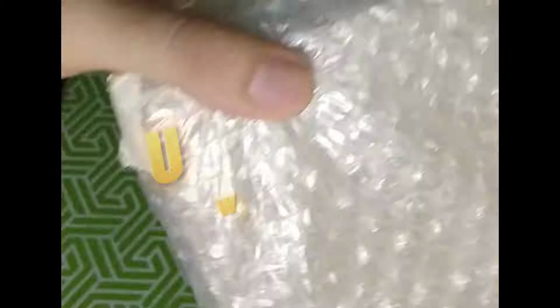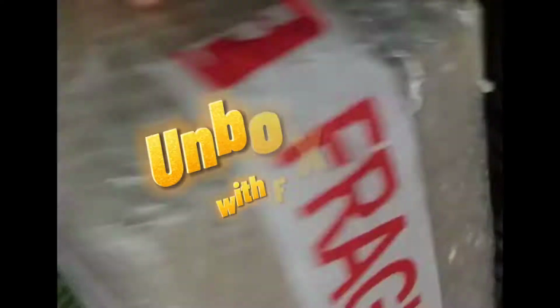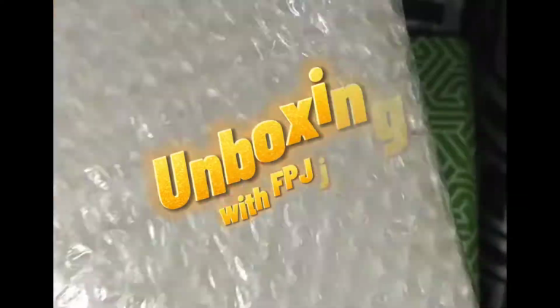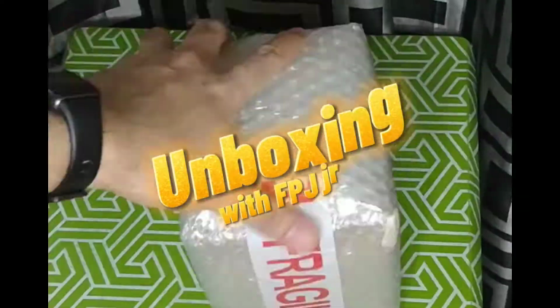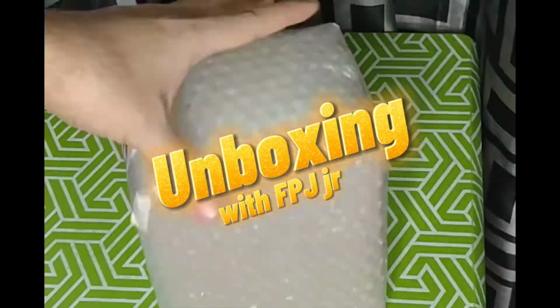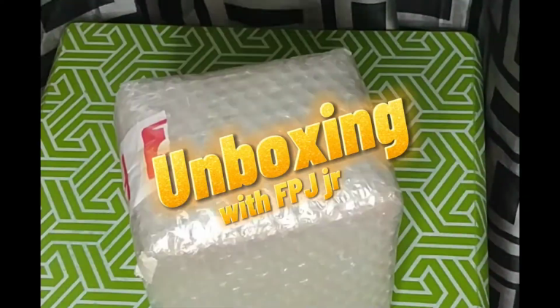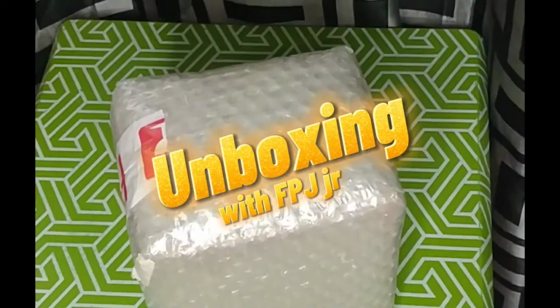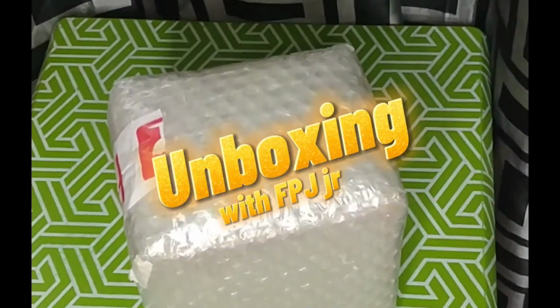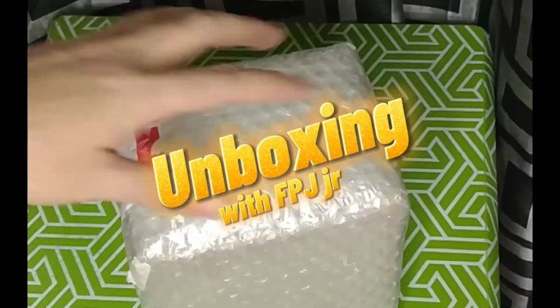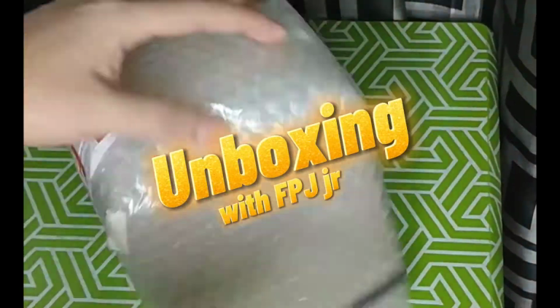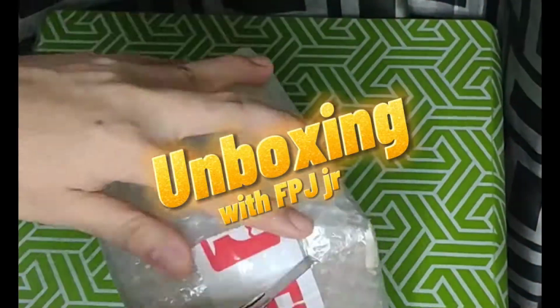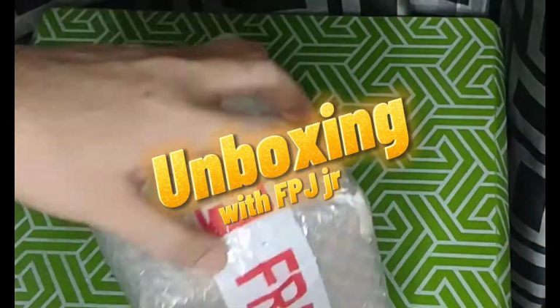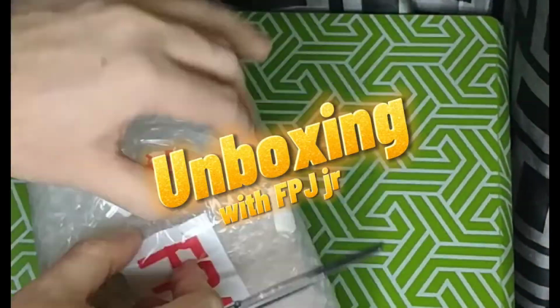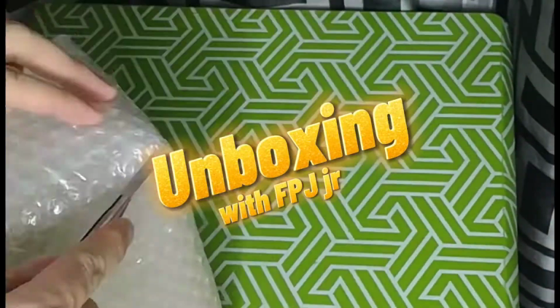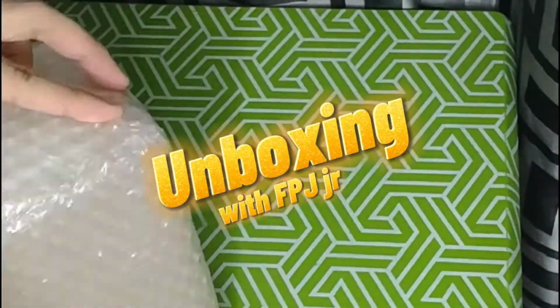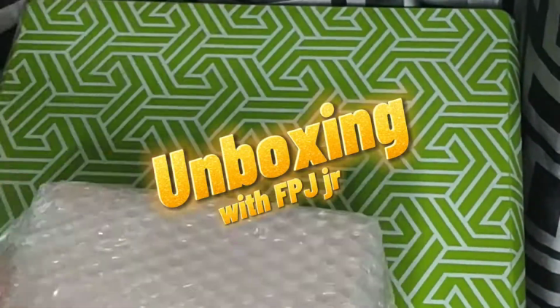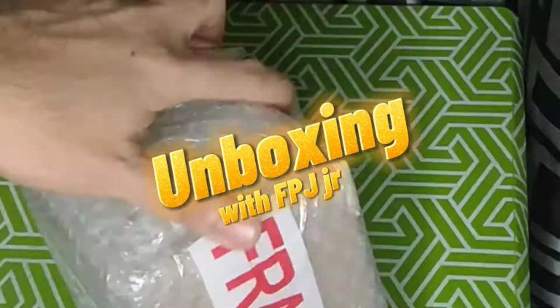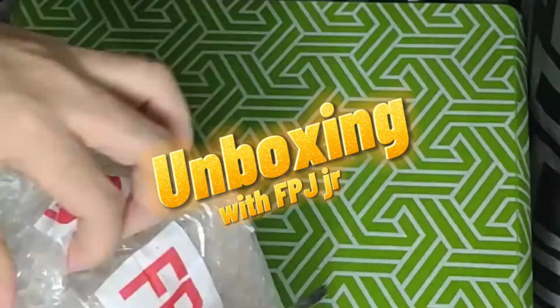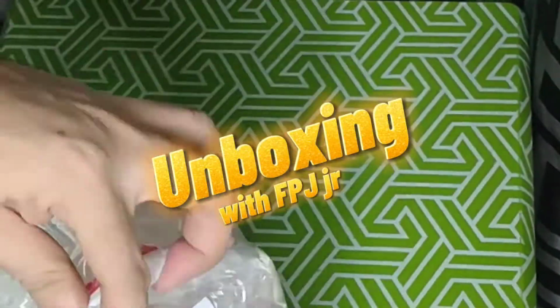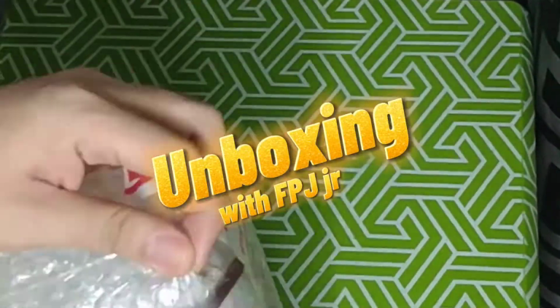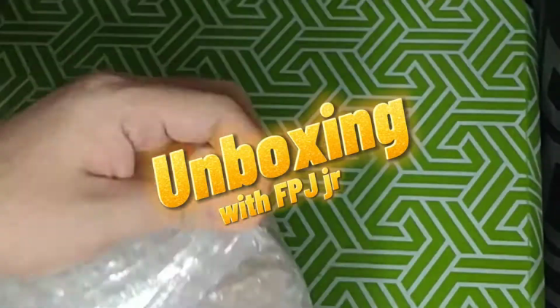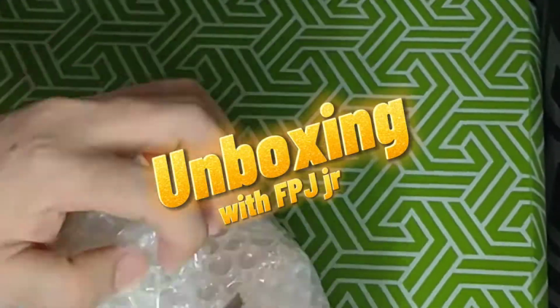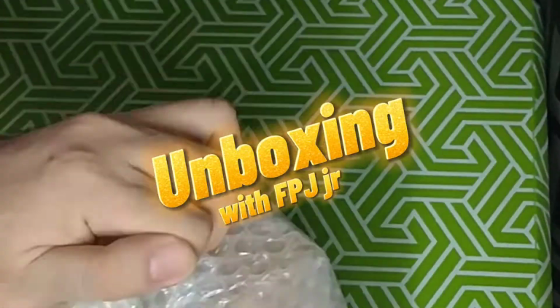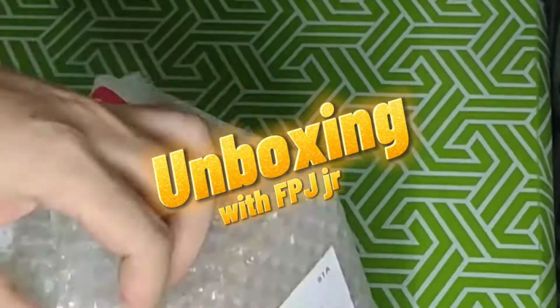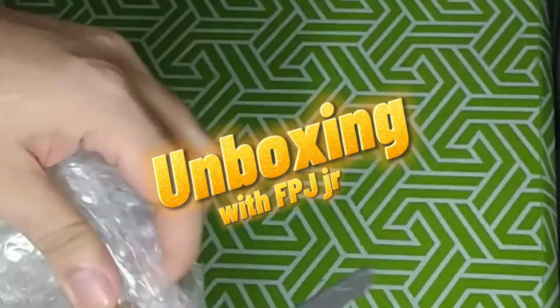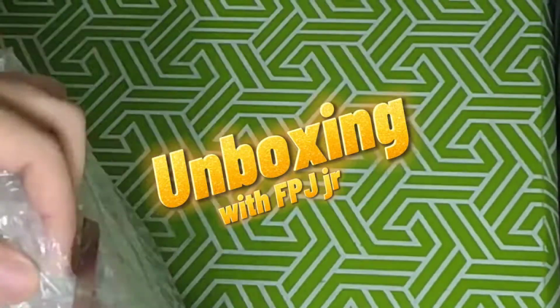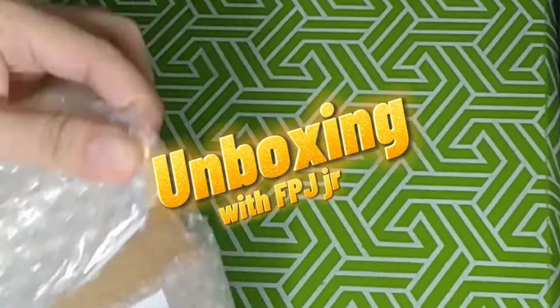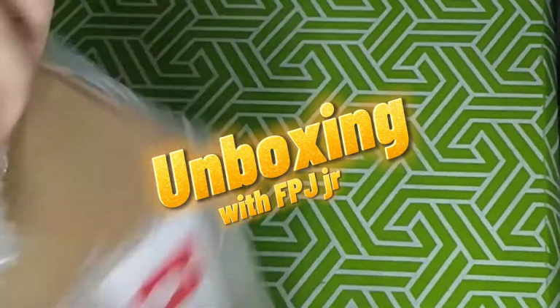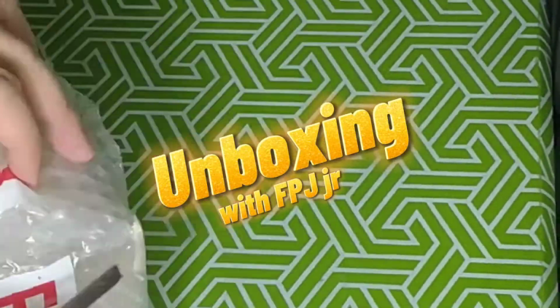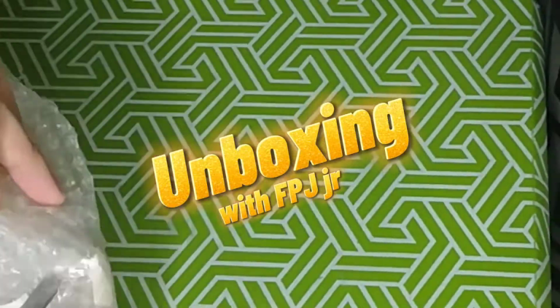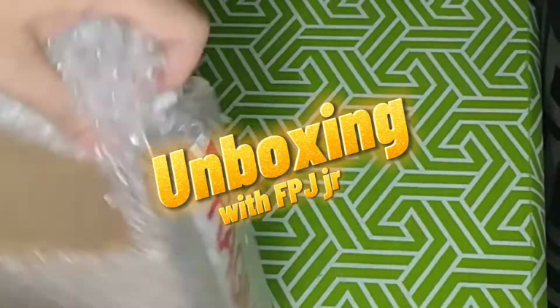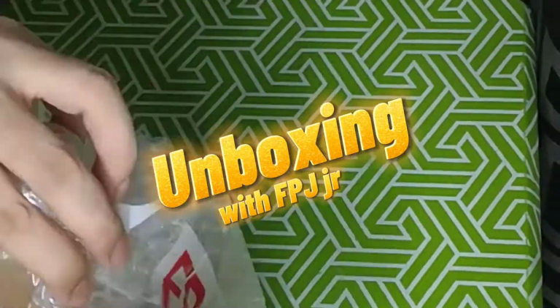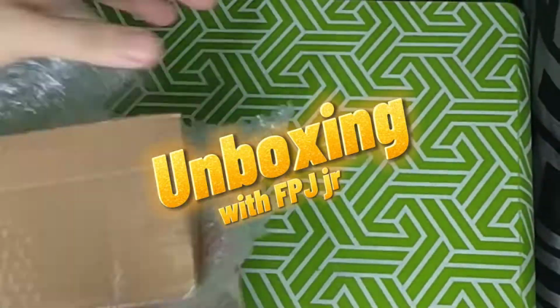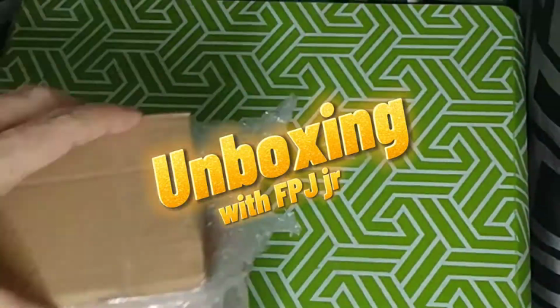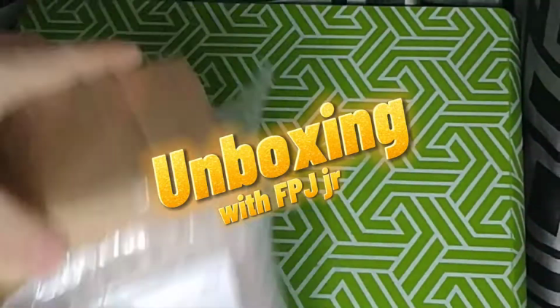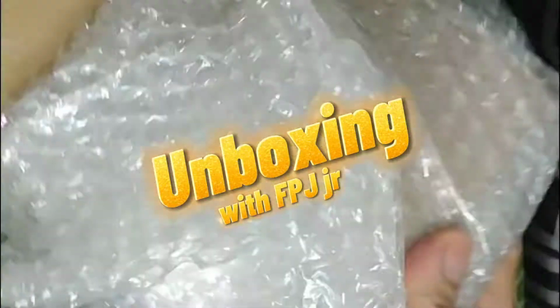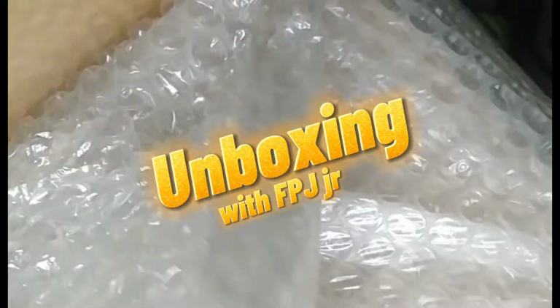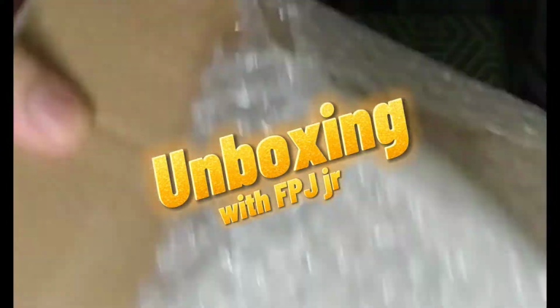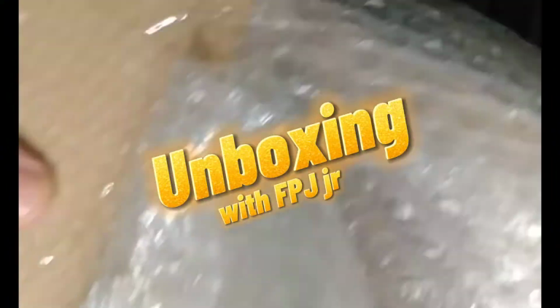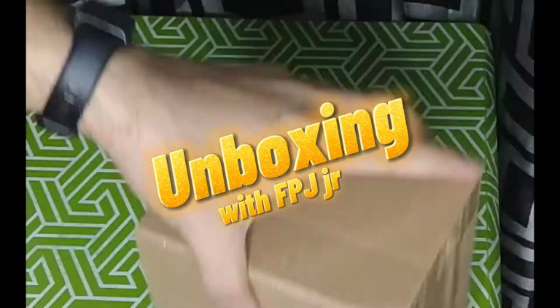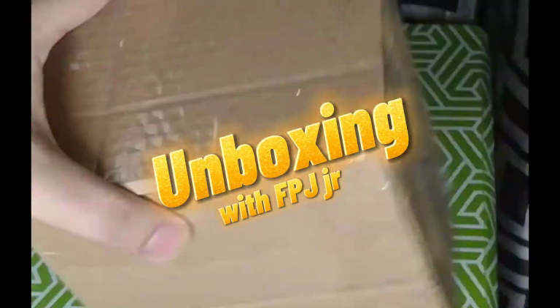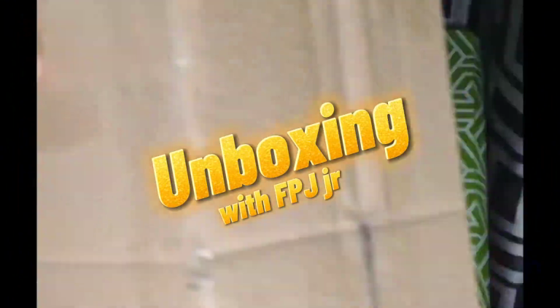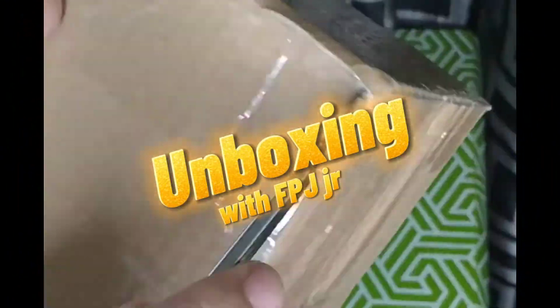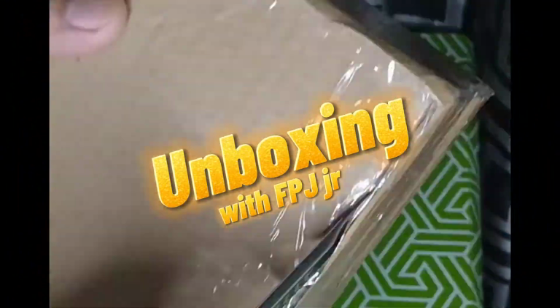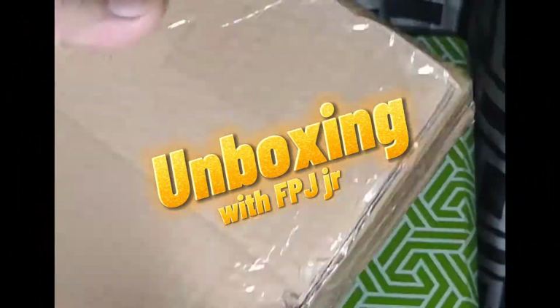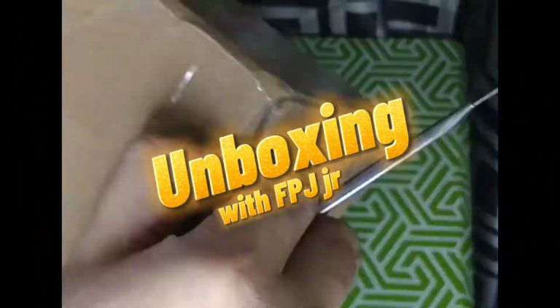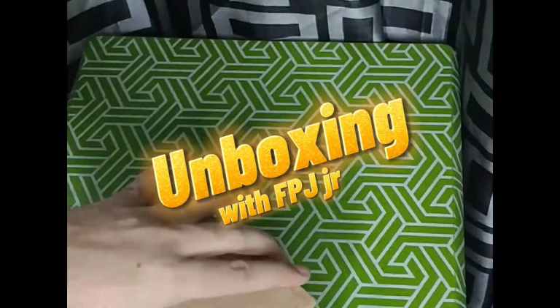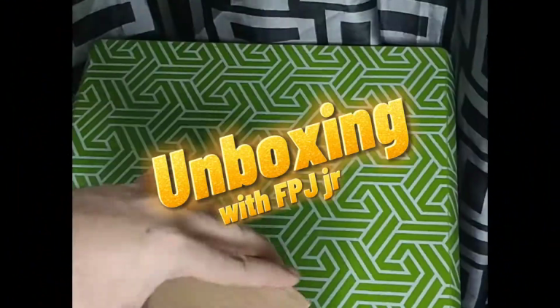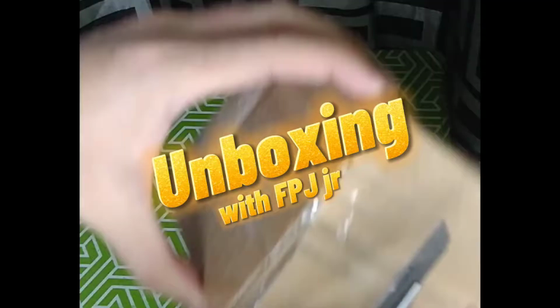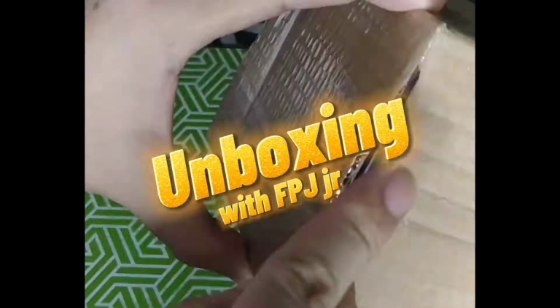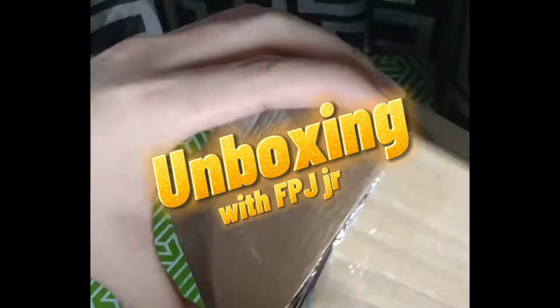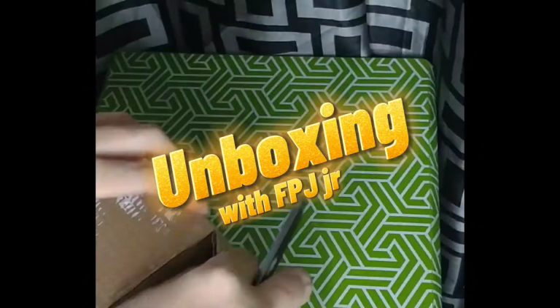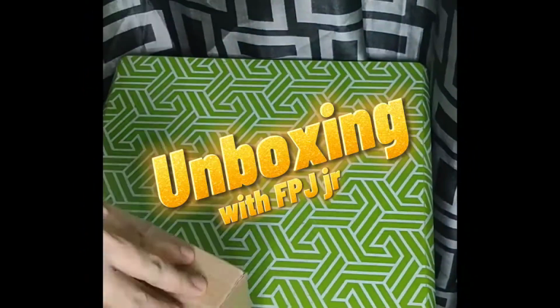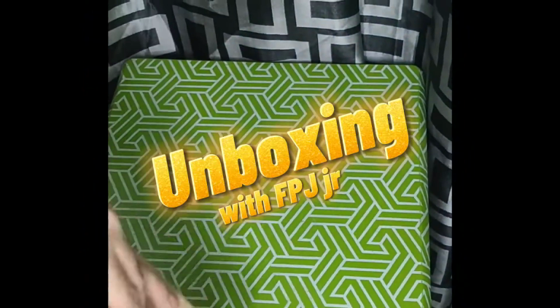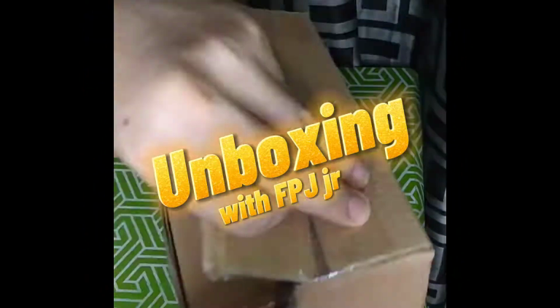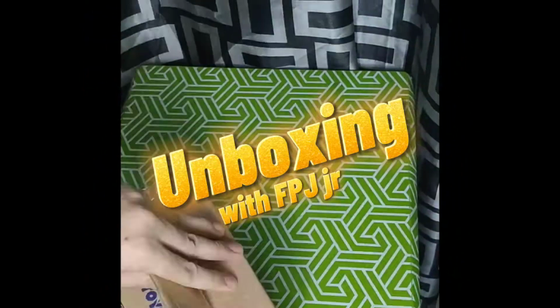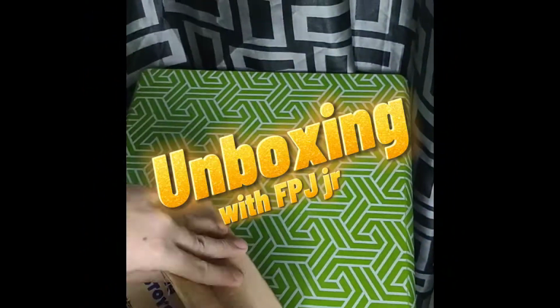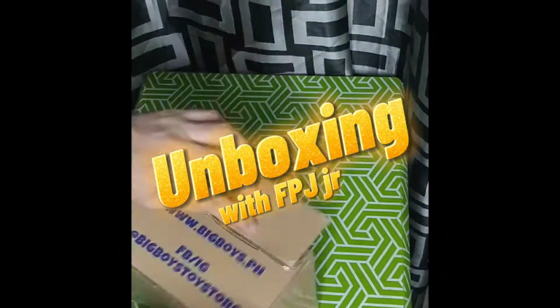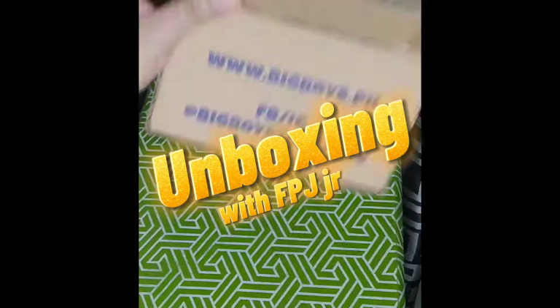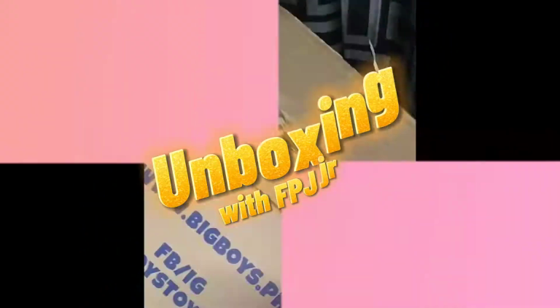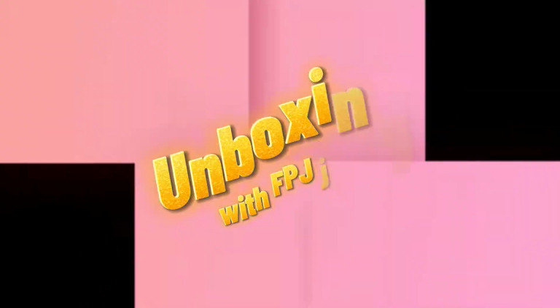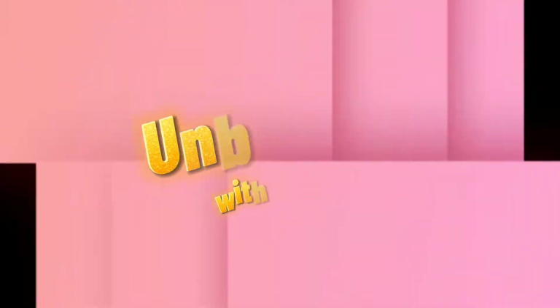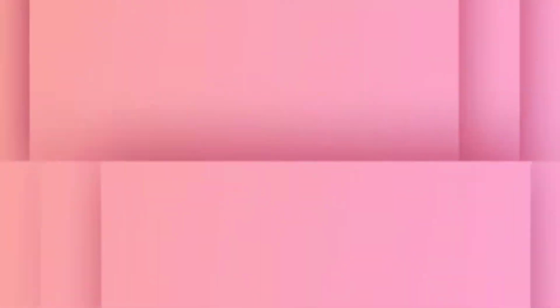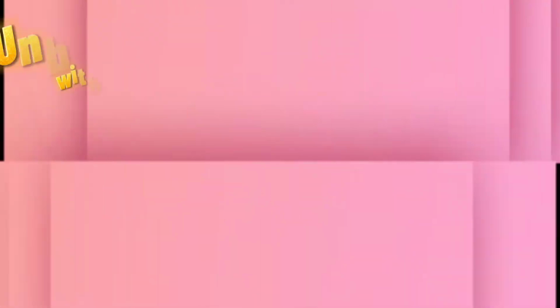Welcome to another unboxing with FPJ. This time, we're gonna open up a Mystery Funko Pop. Before we continue, don't forget to like and follow.